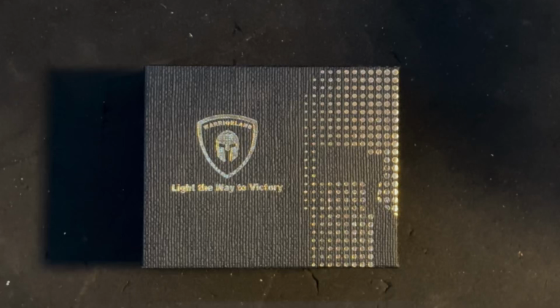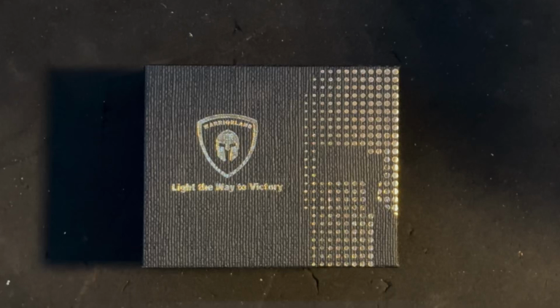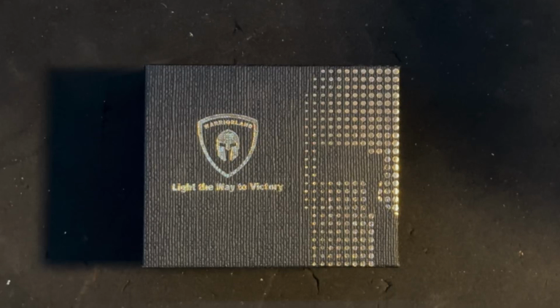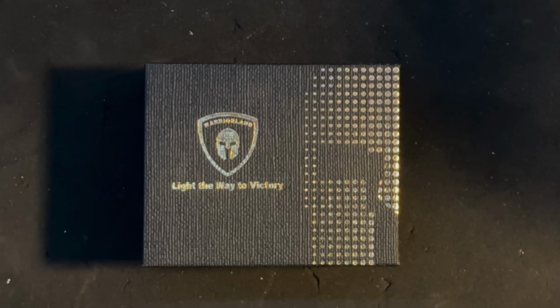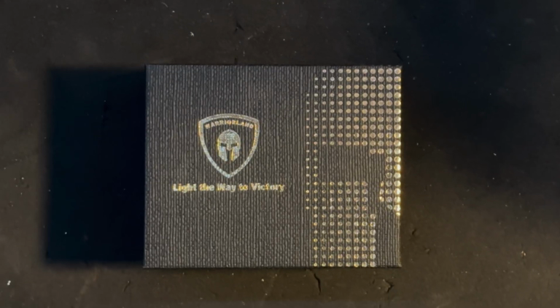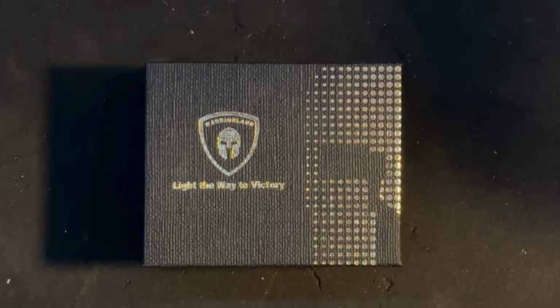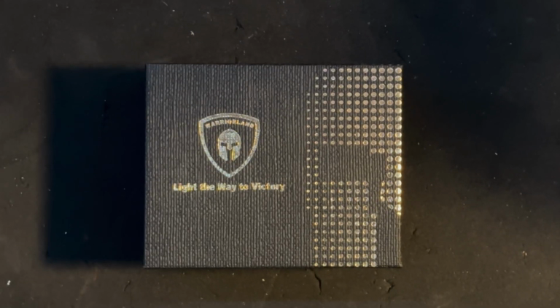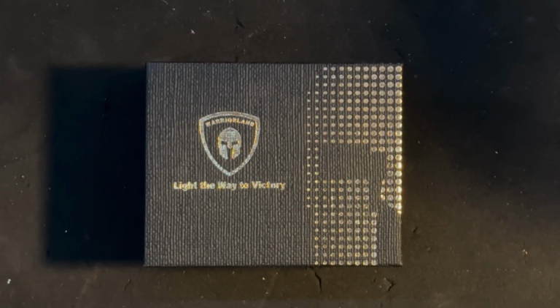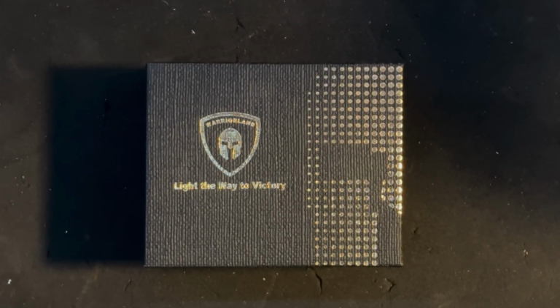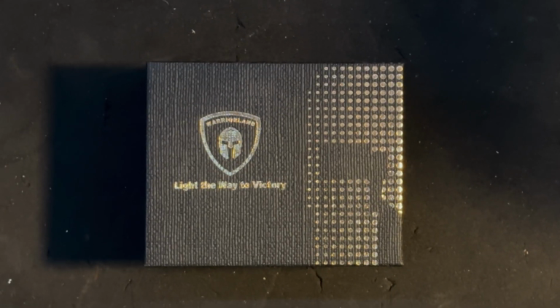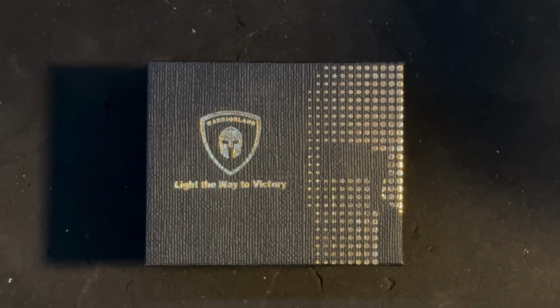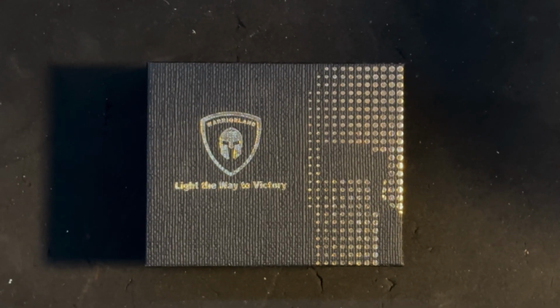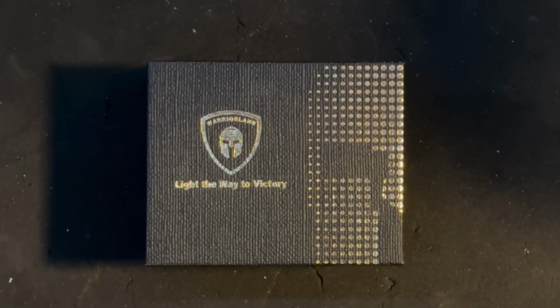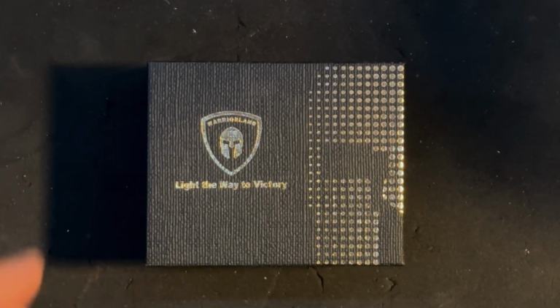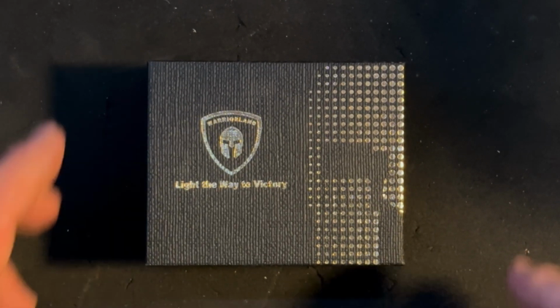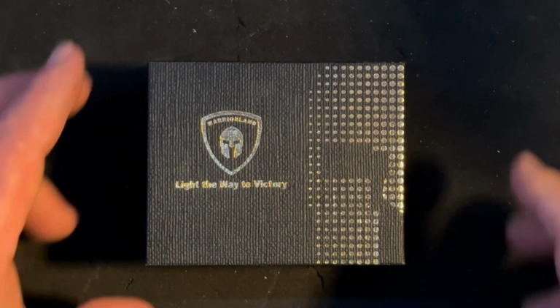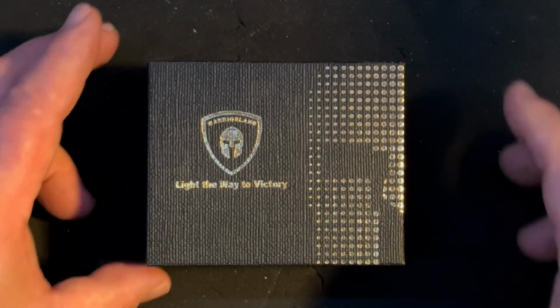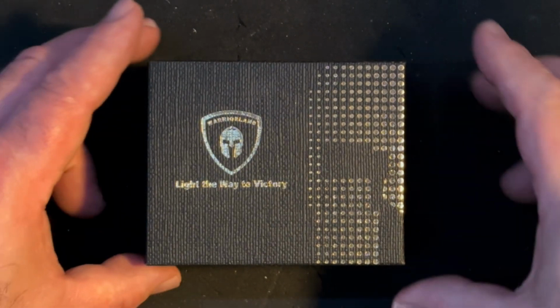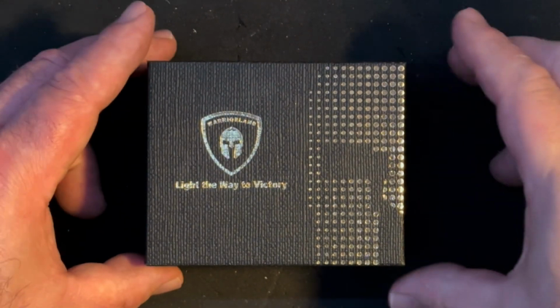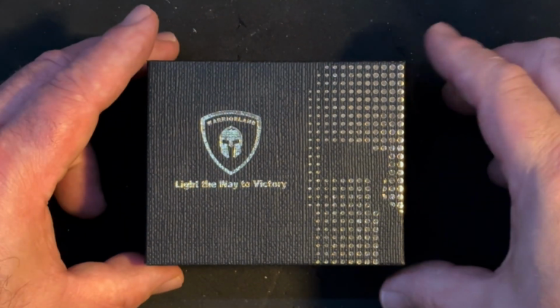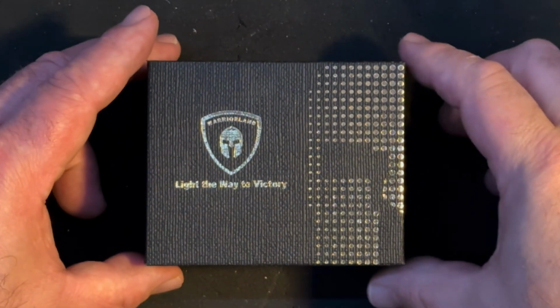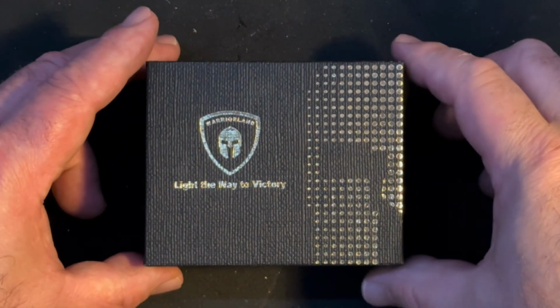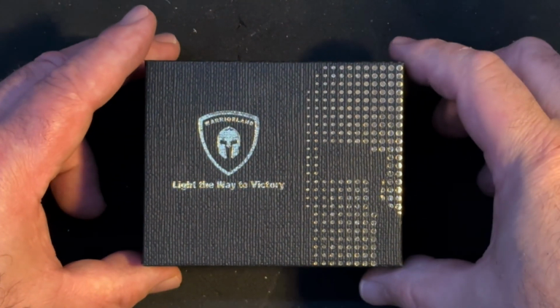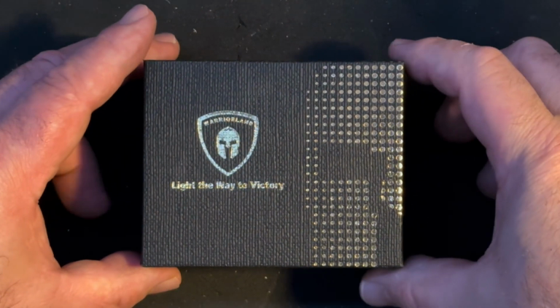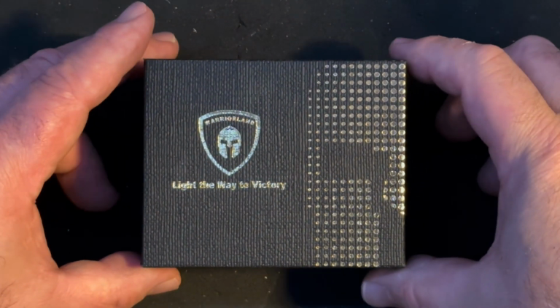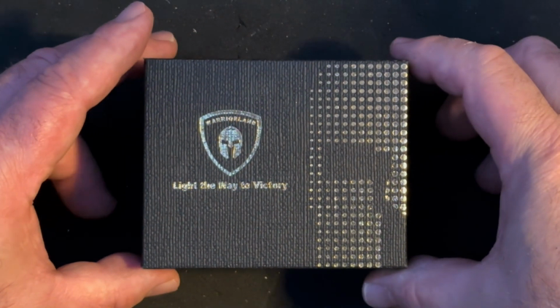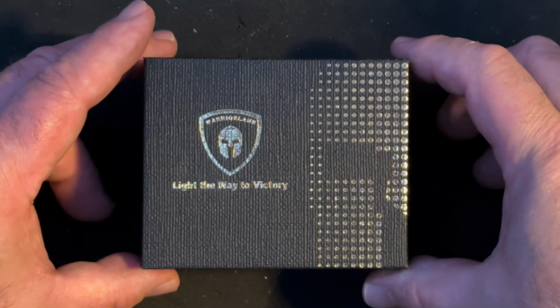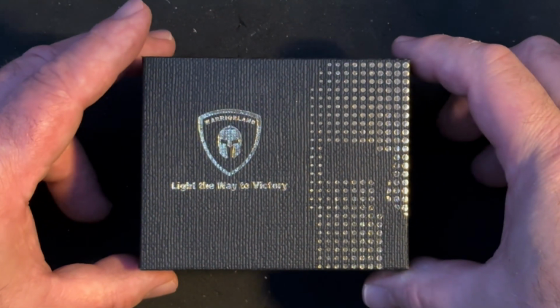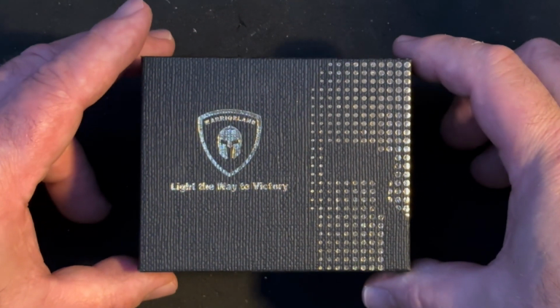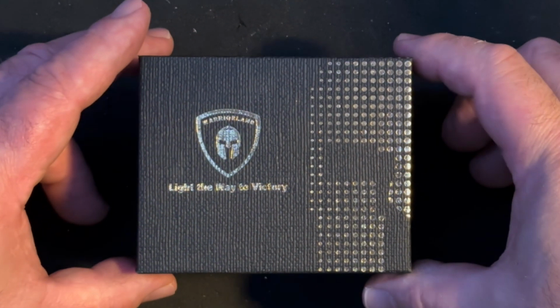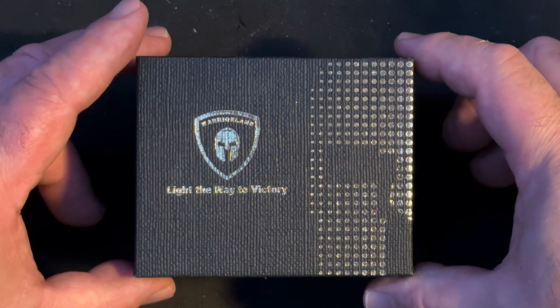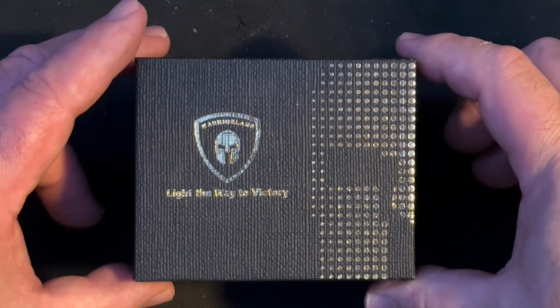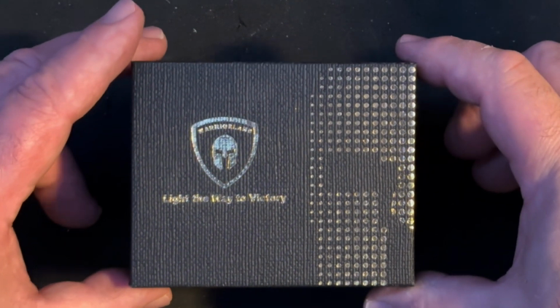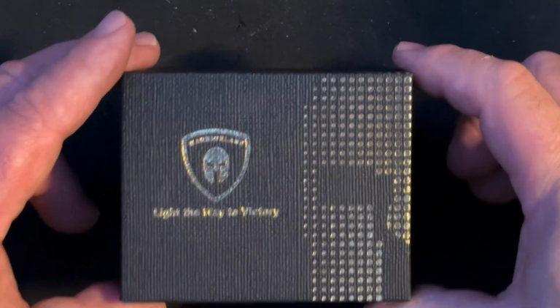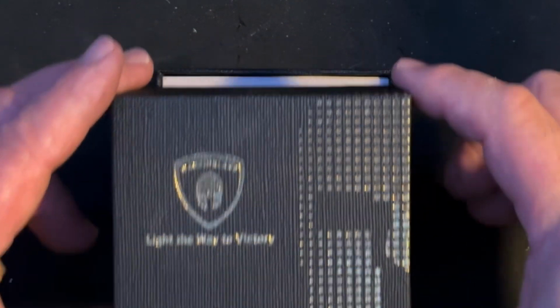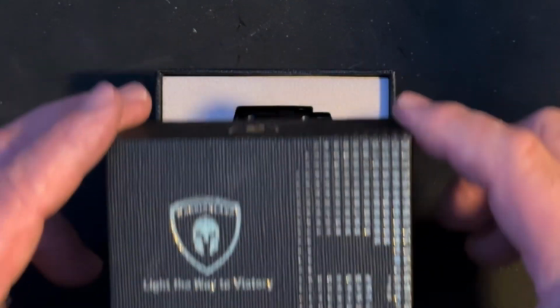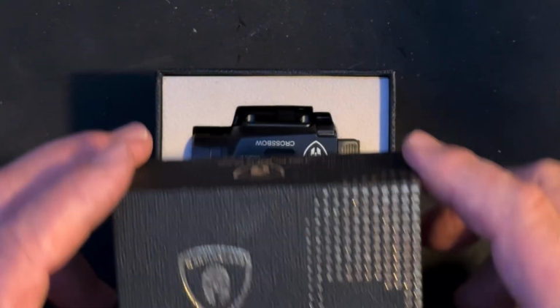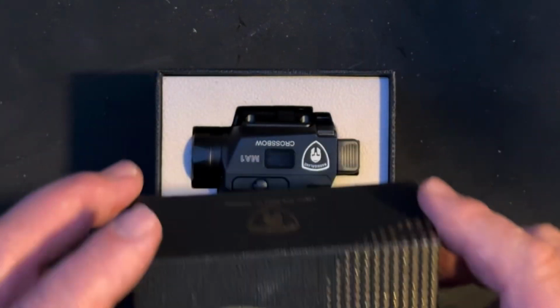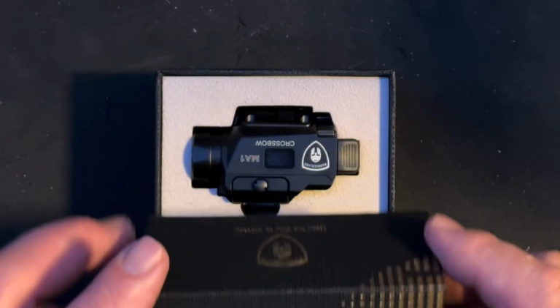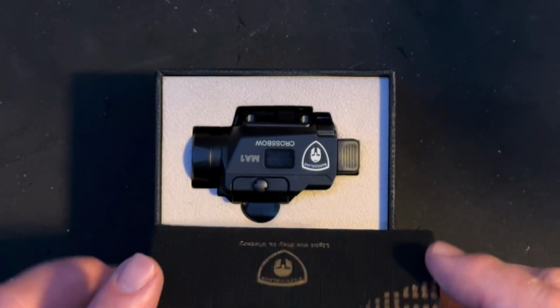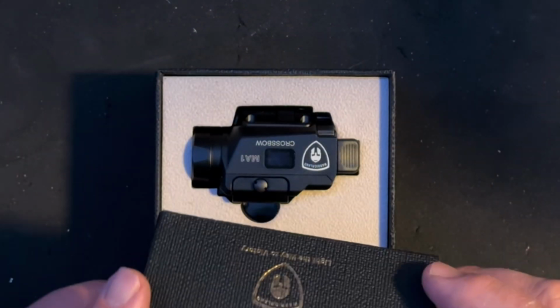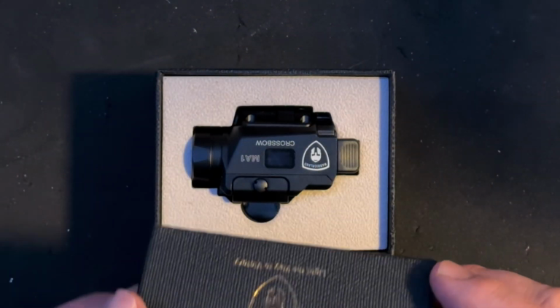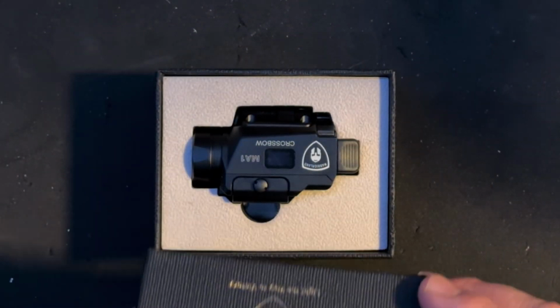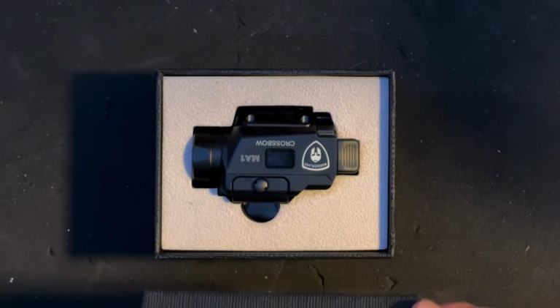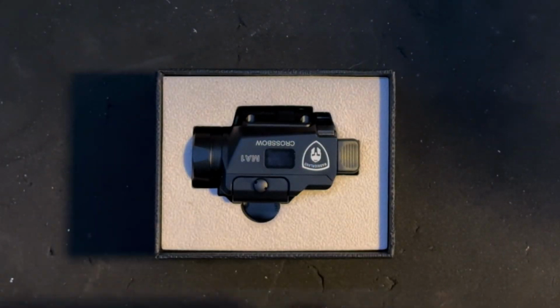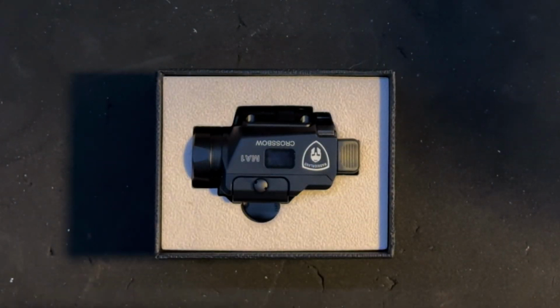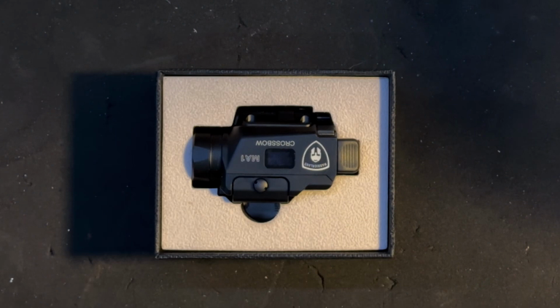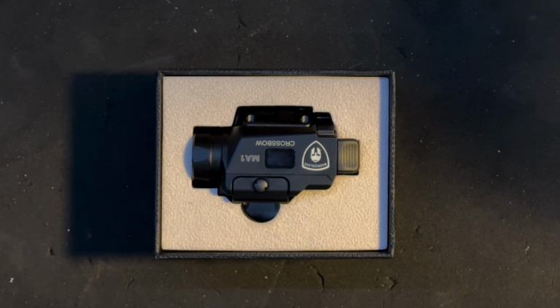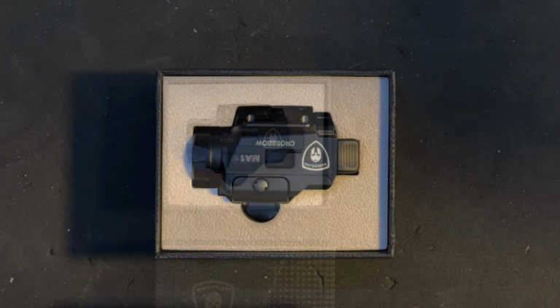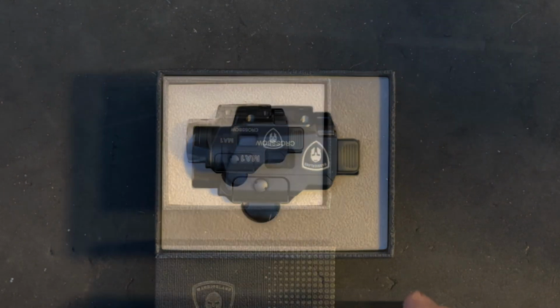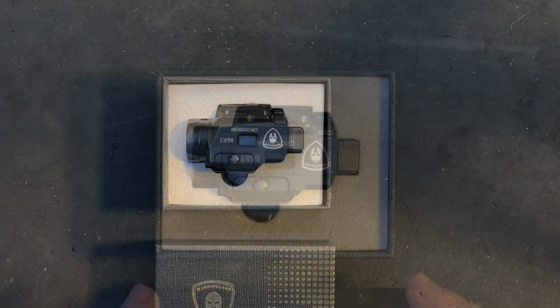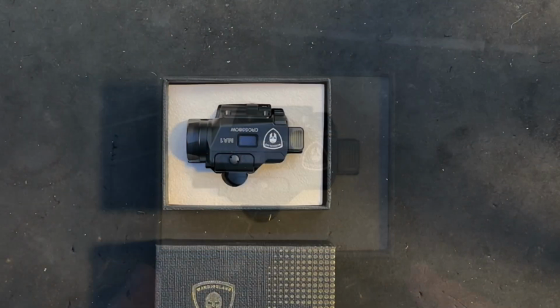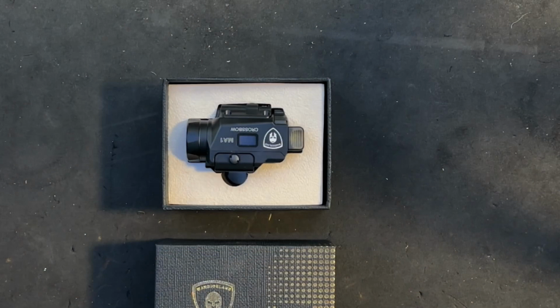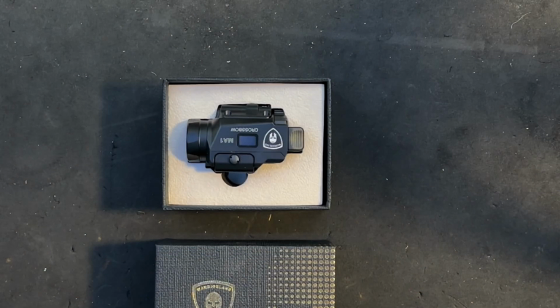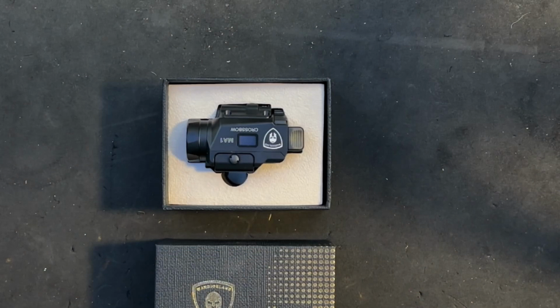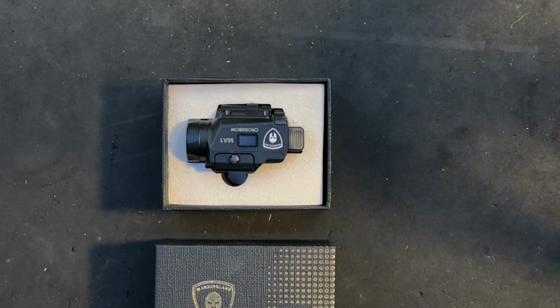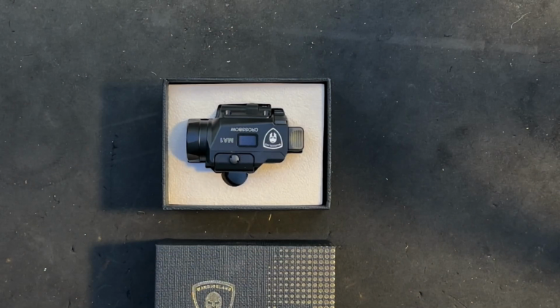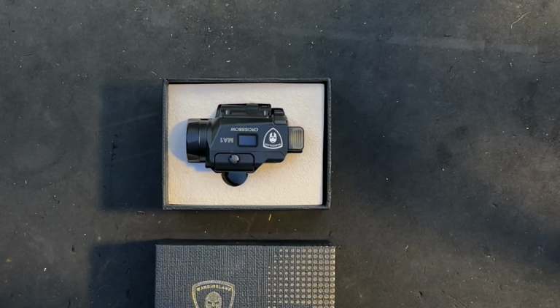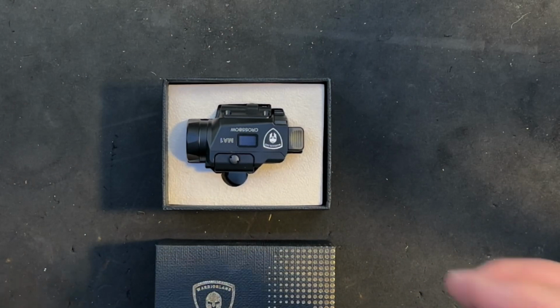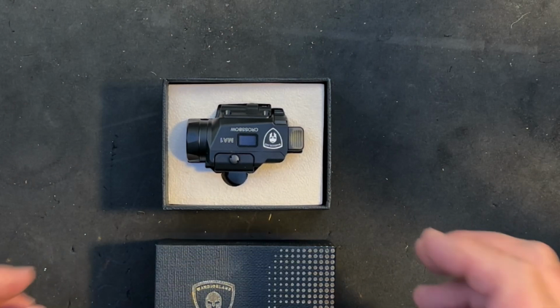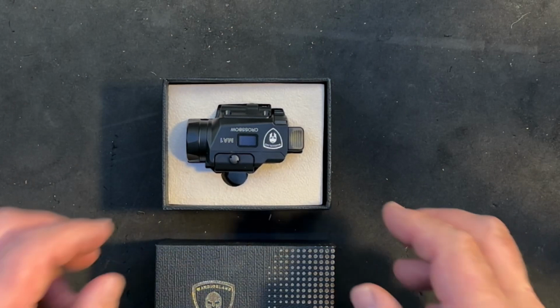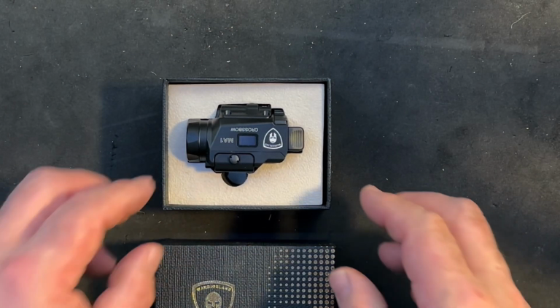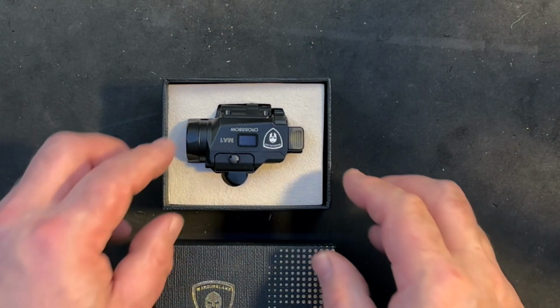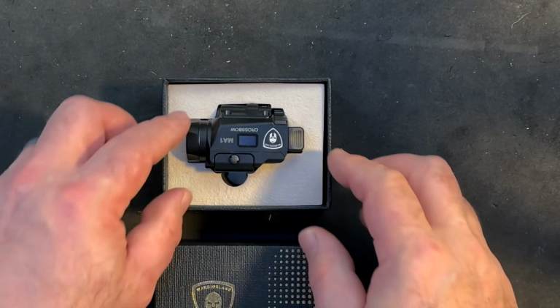Welcome back to Mud Lake Ranch. Tonight we're here with the Warrior Land Crossbow MA1 Universal Tactical Light for Handguns.